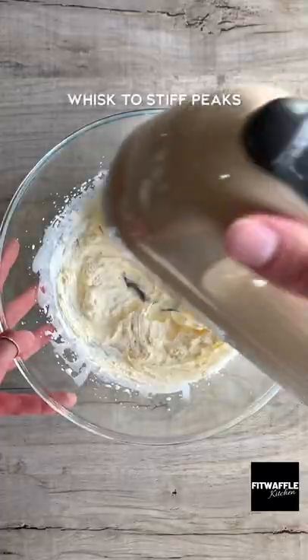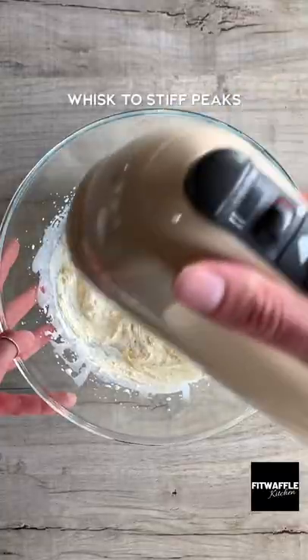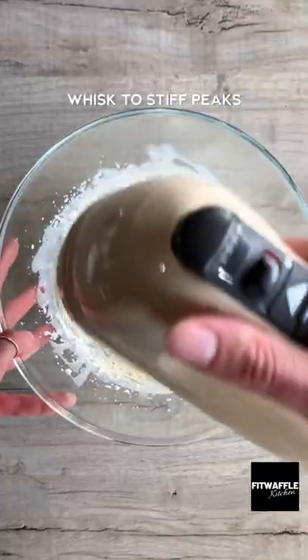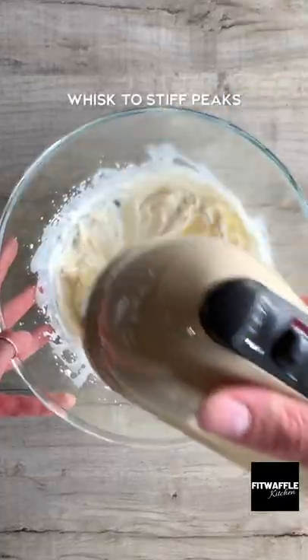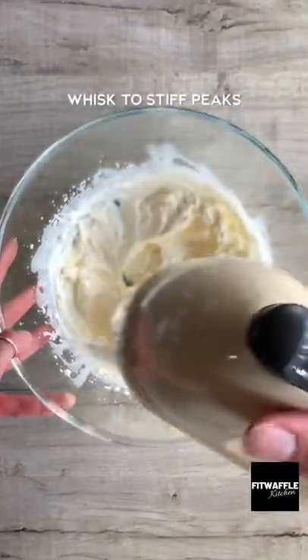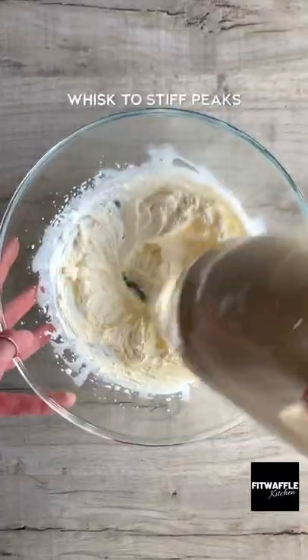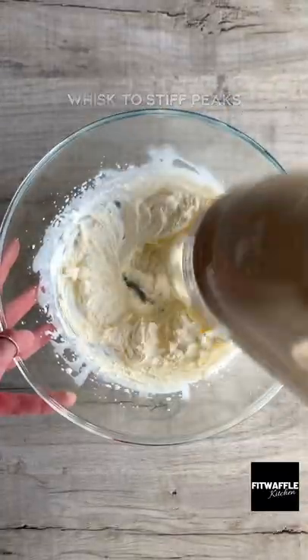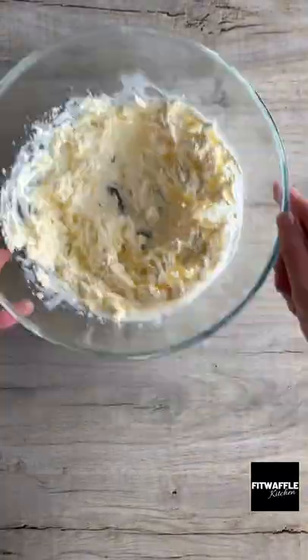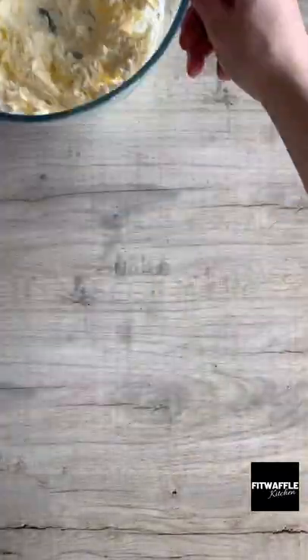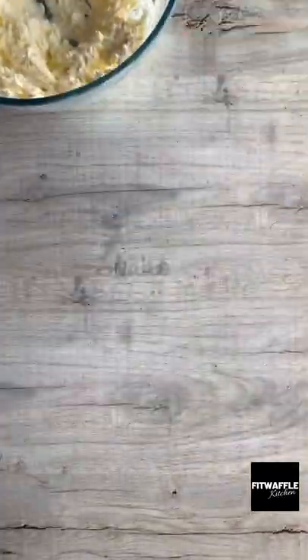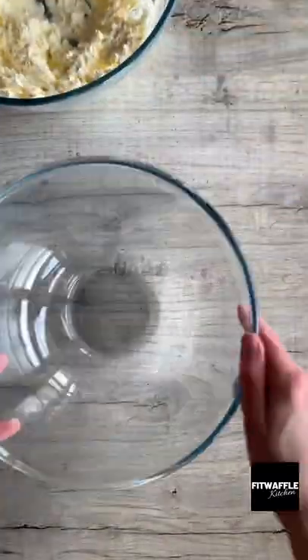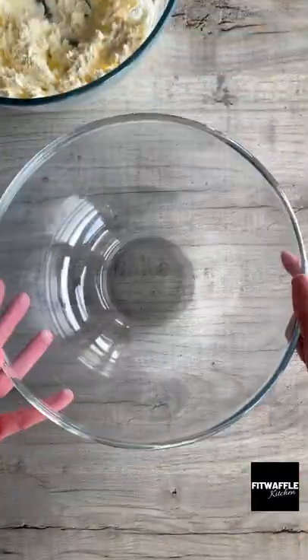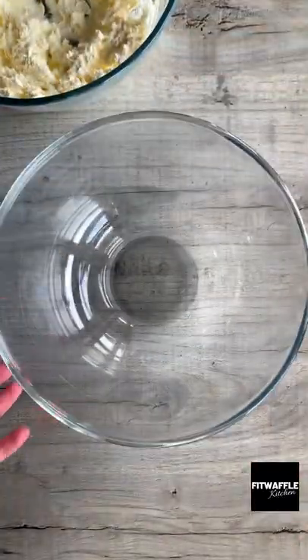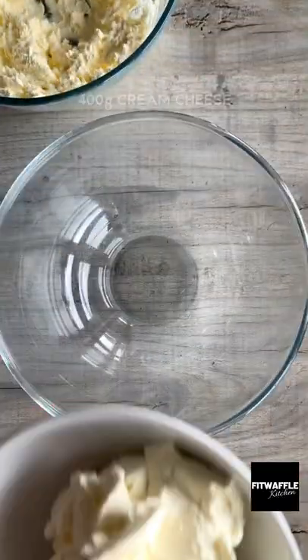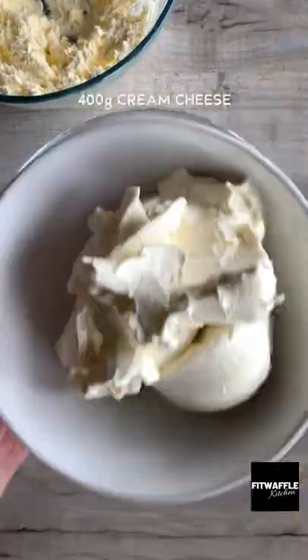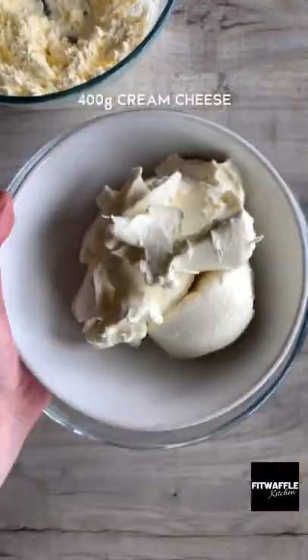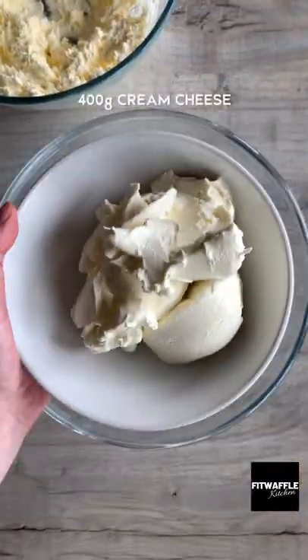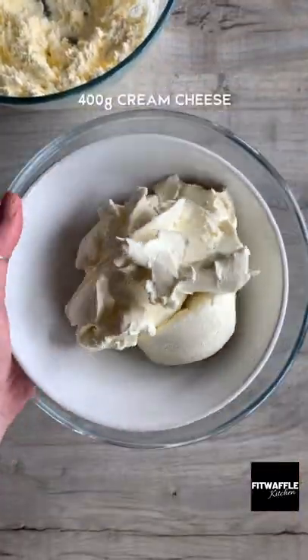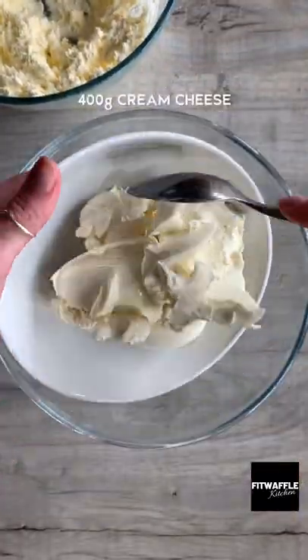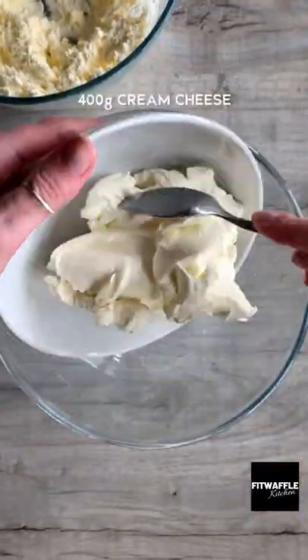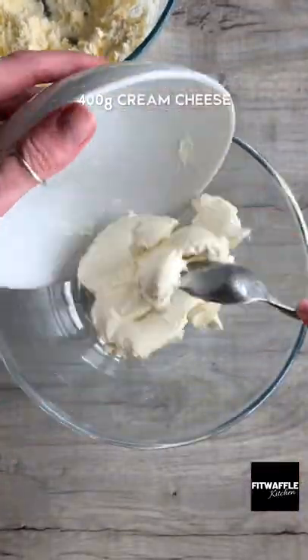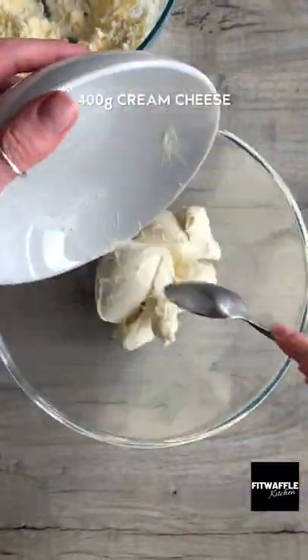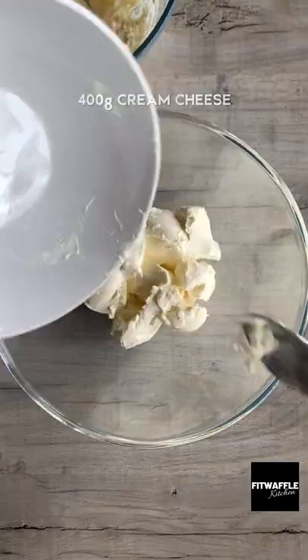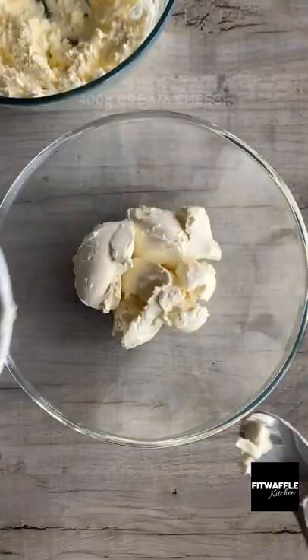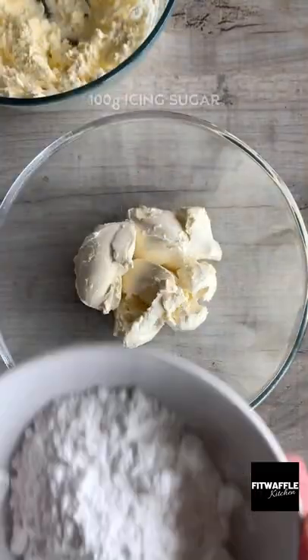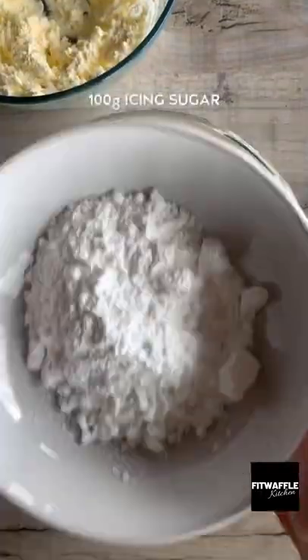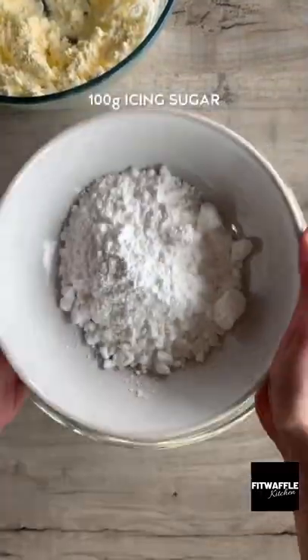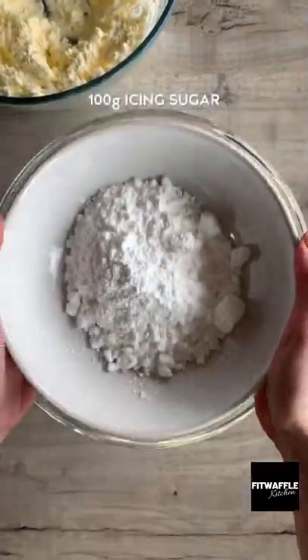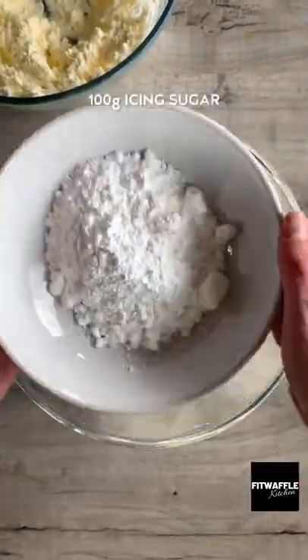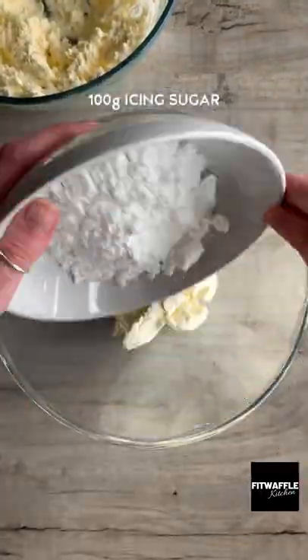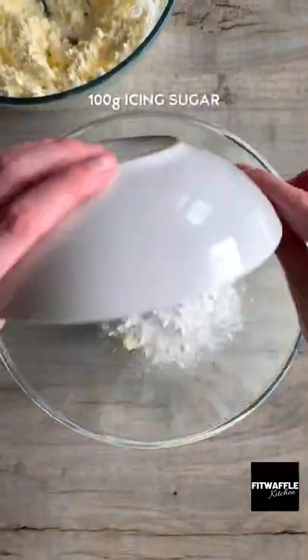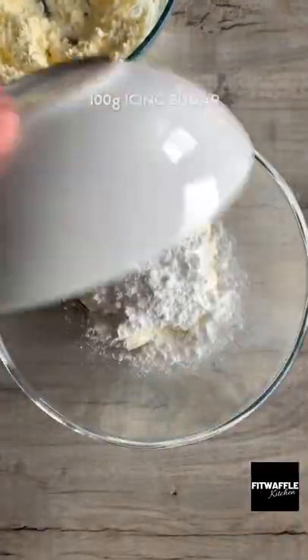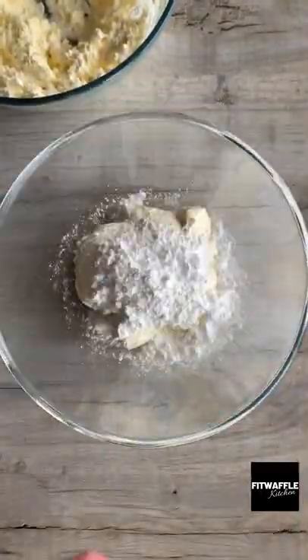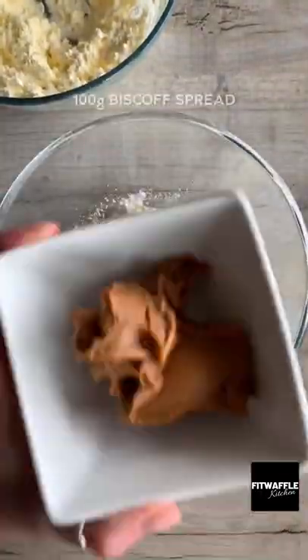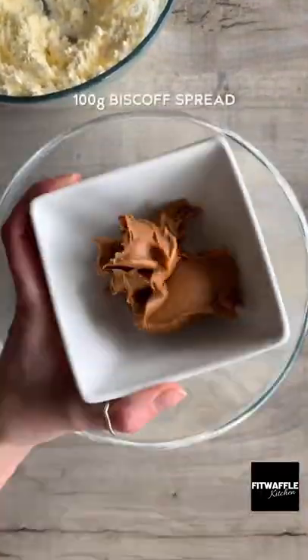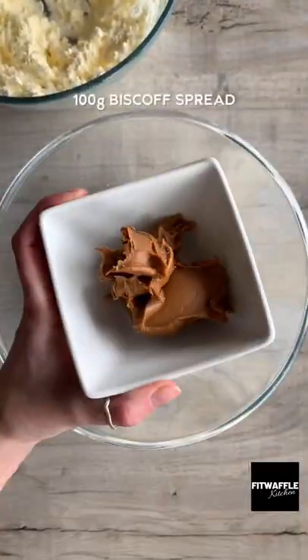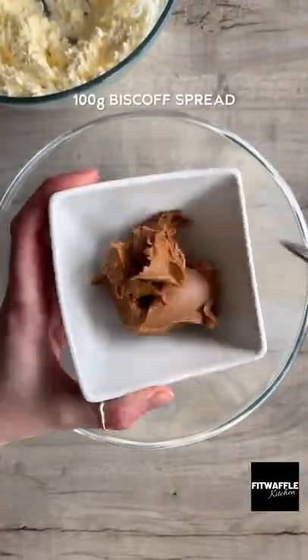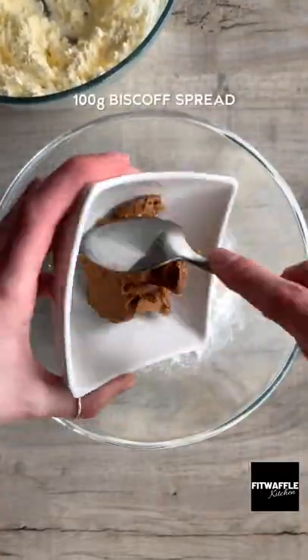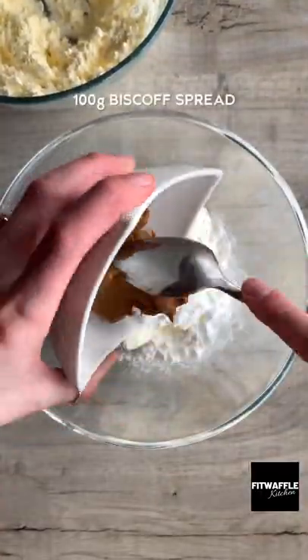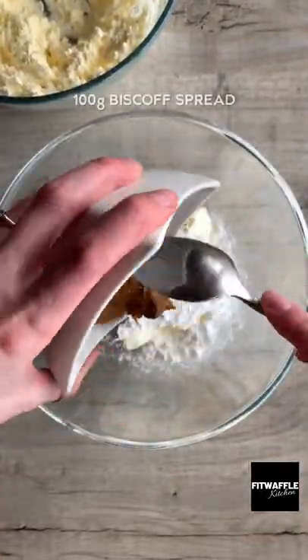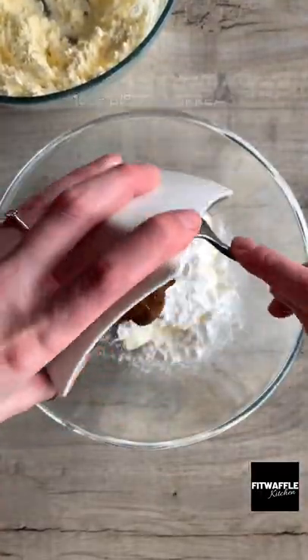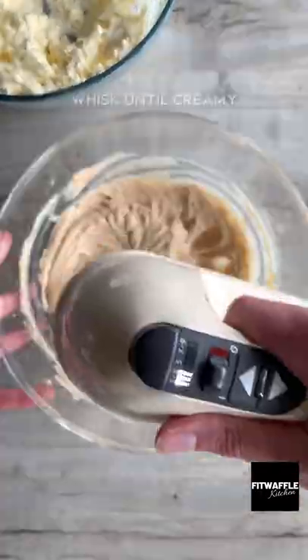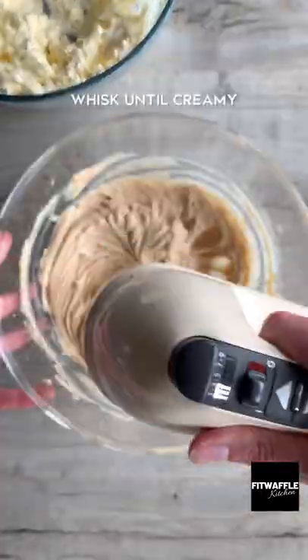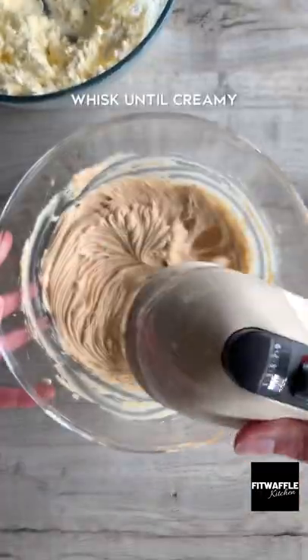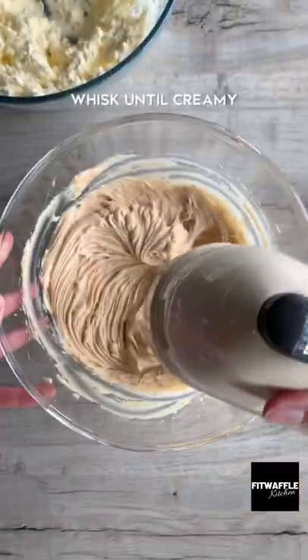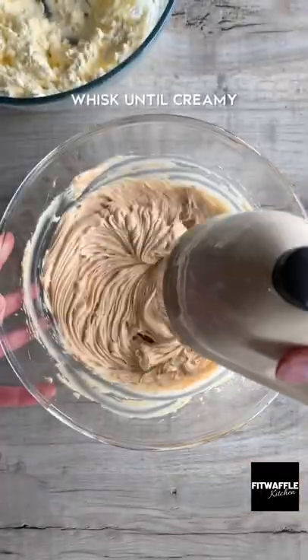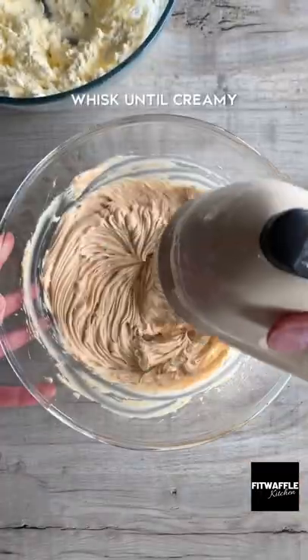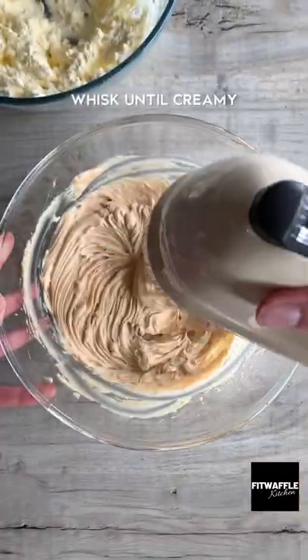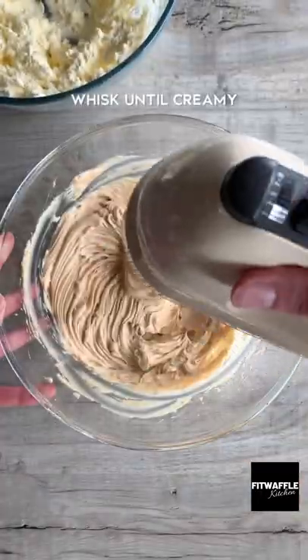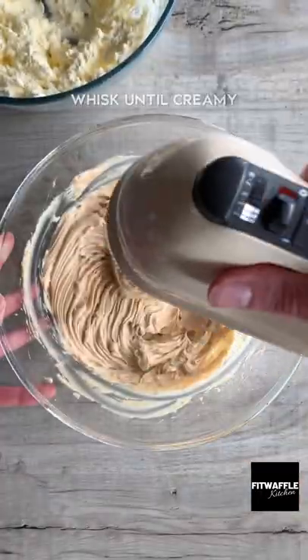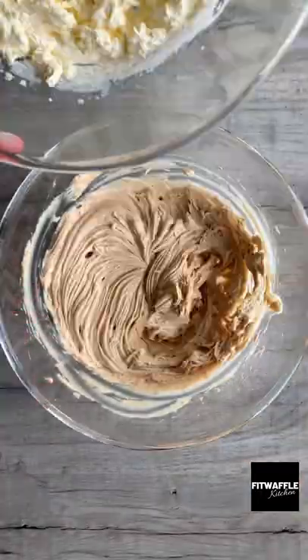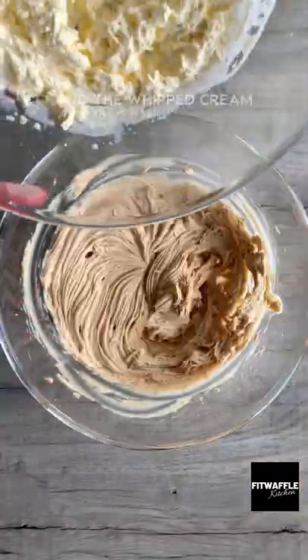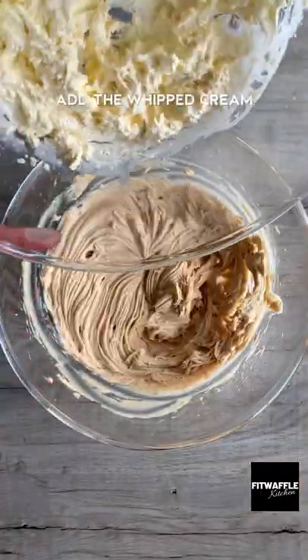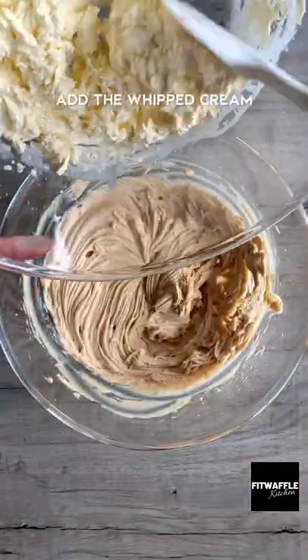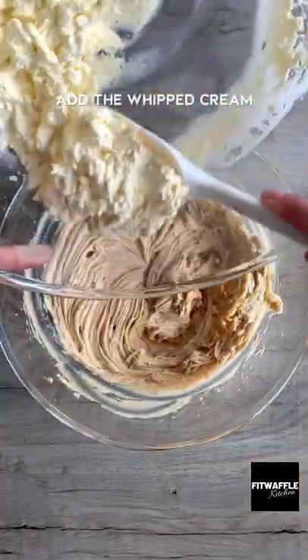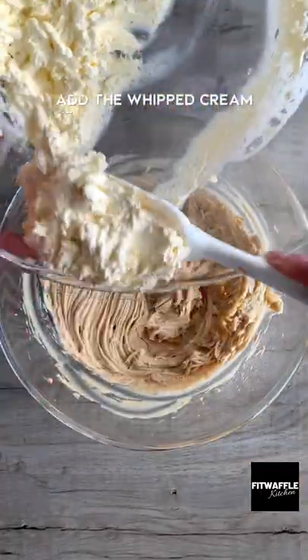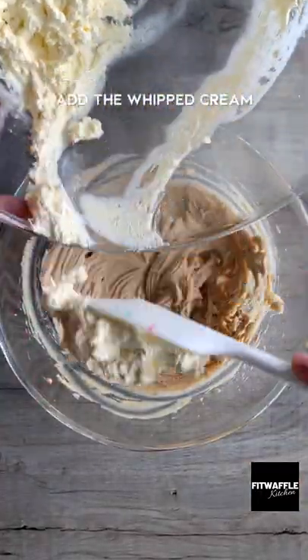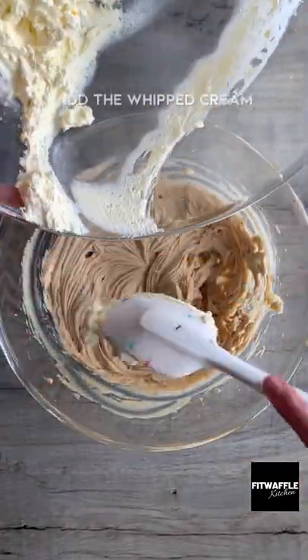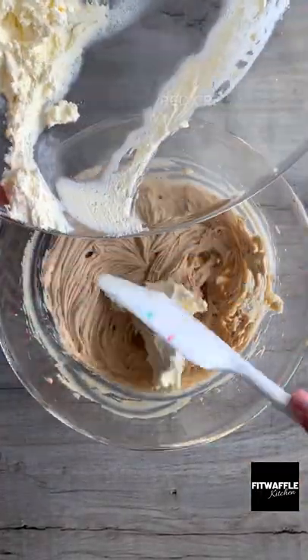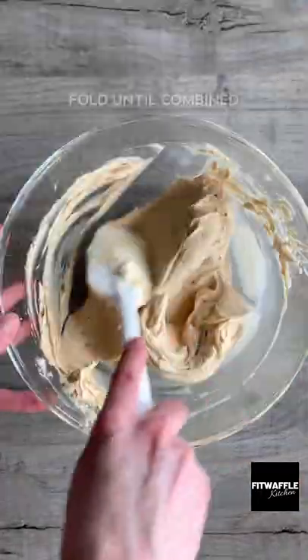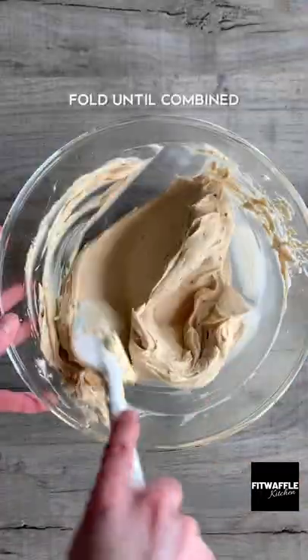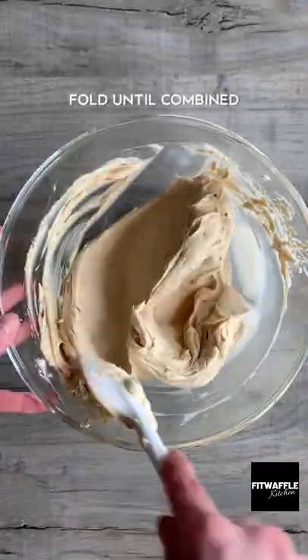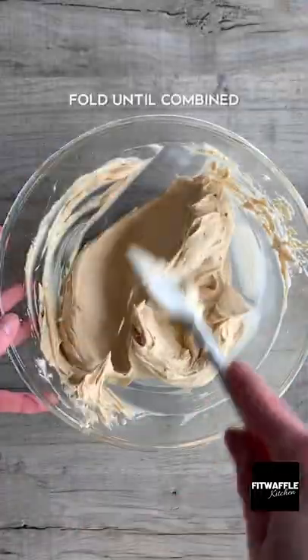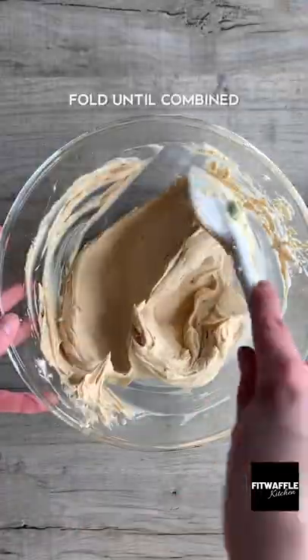Whisk double cream to stiff peaks, then add cream cheese, icing sugar, and Biscoff spread to another bowl and whisk until creamy. Add the whipped cream to the bowl and fold this in.